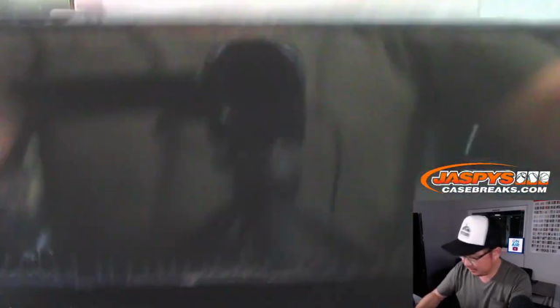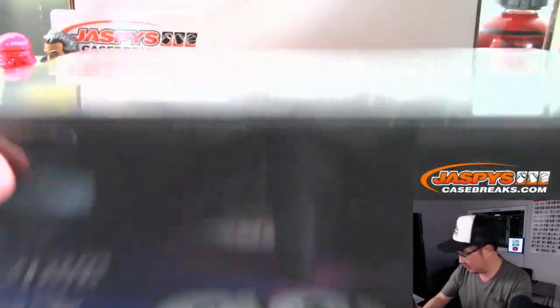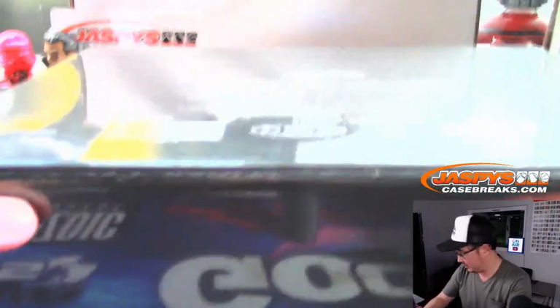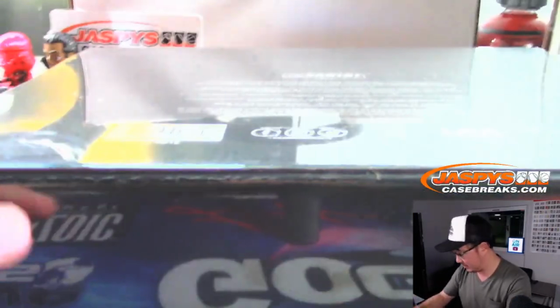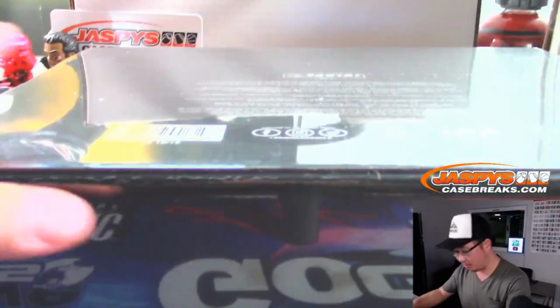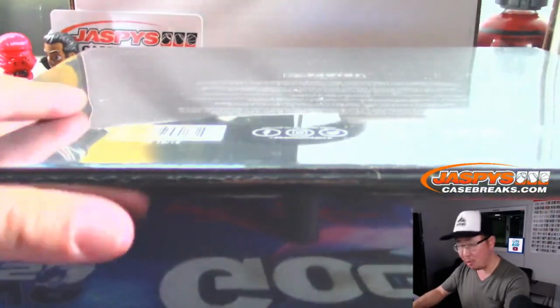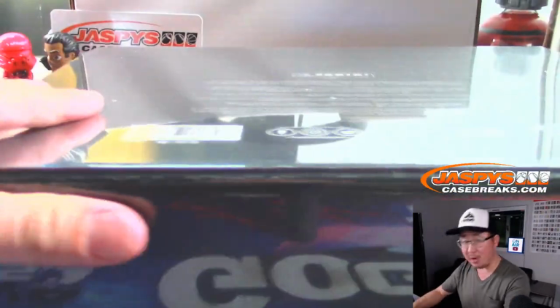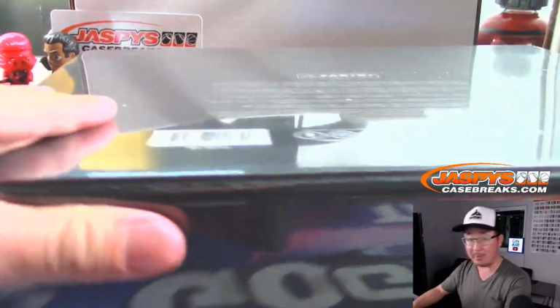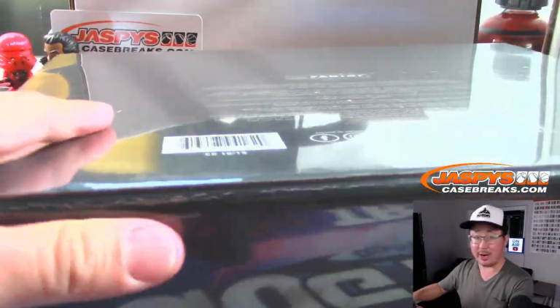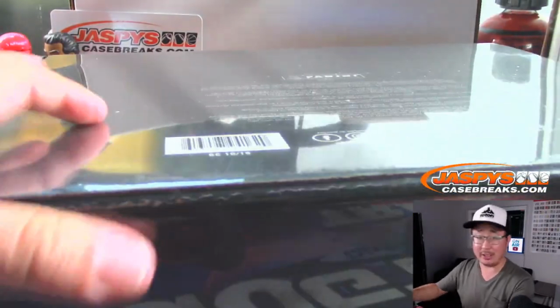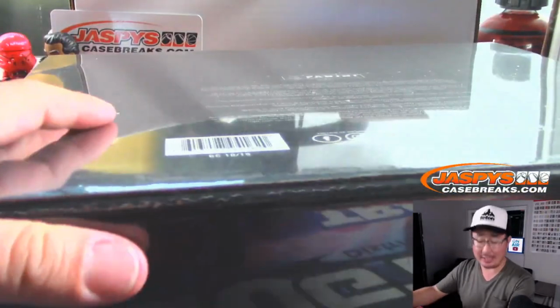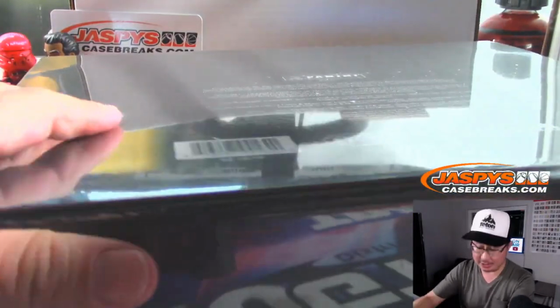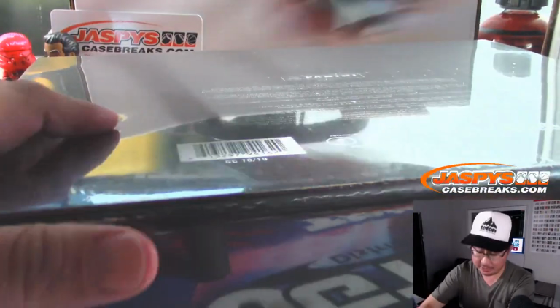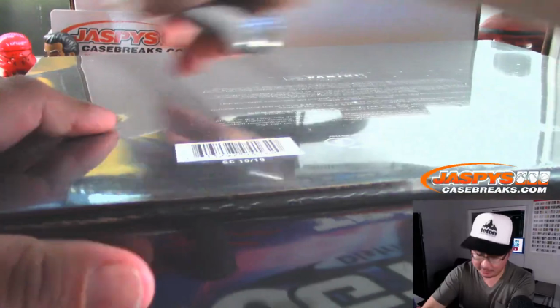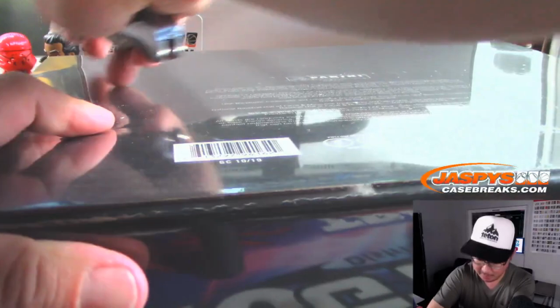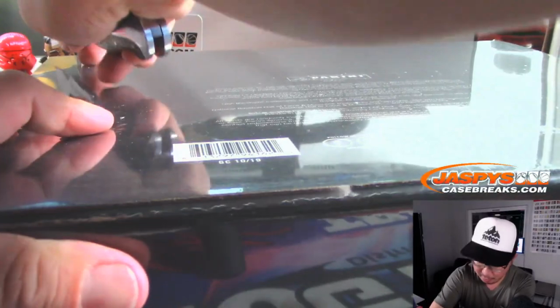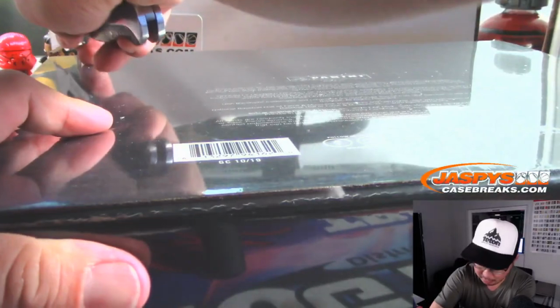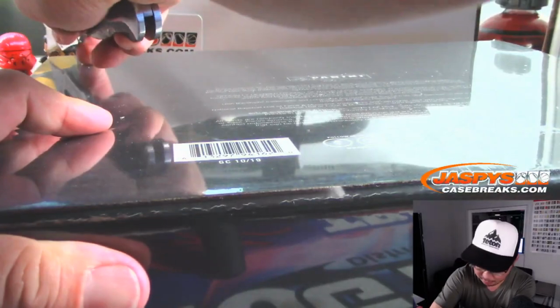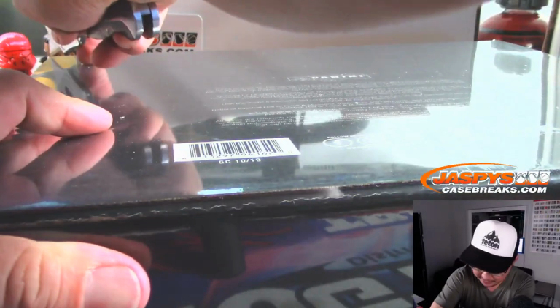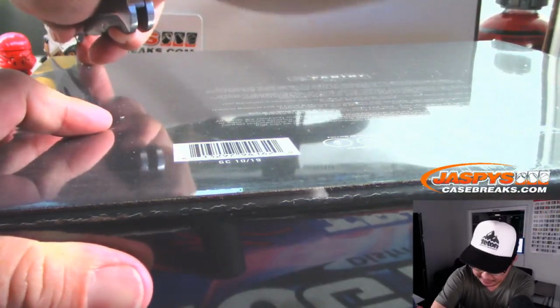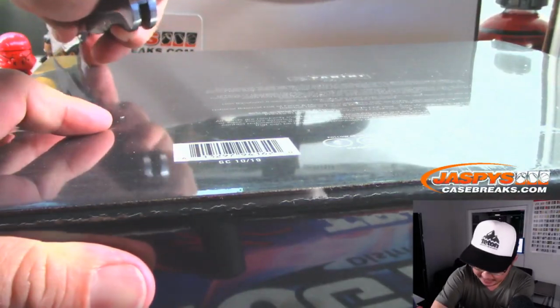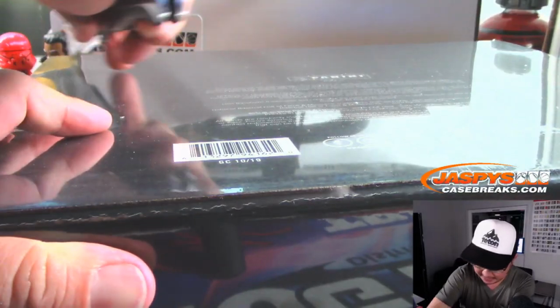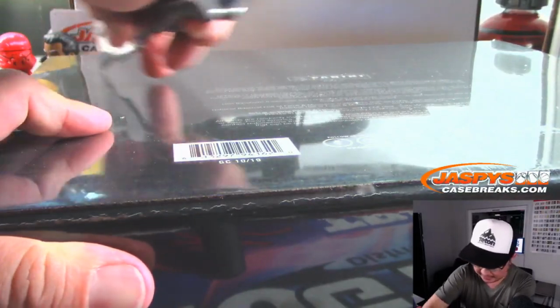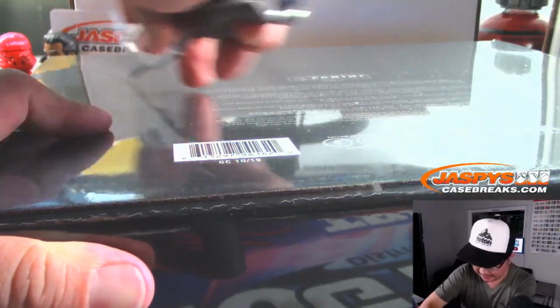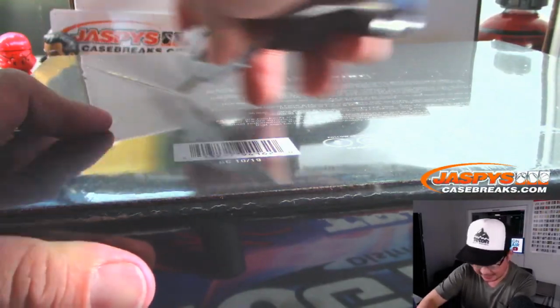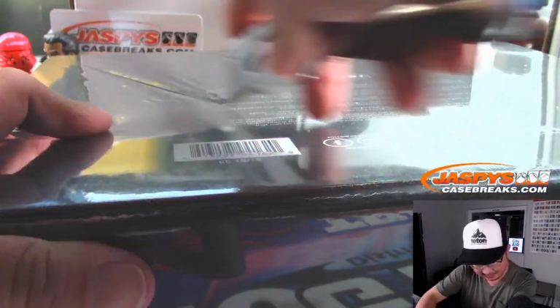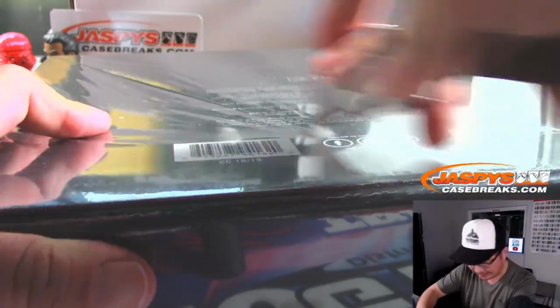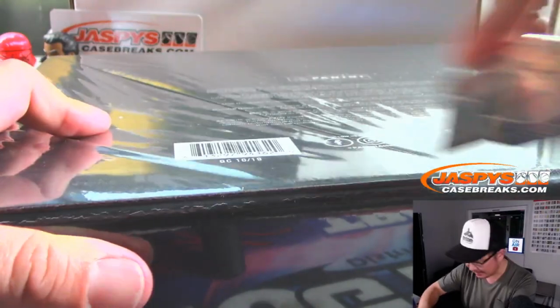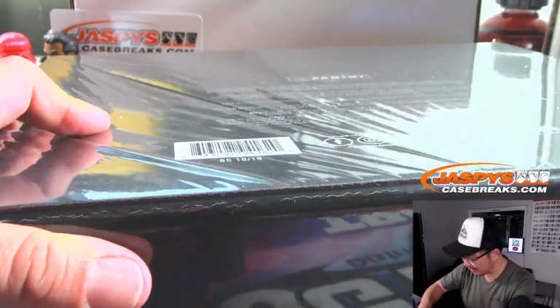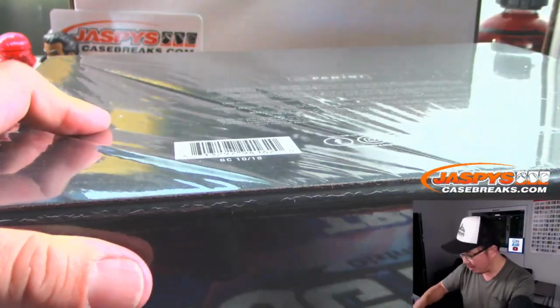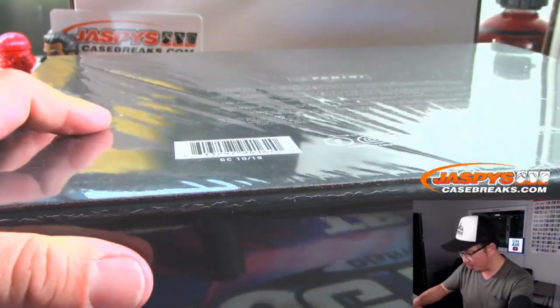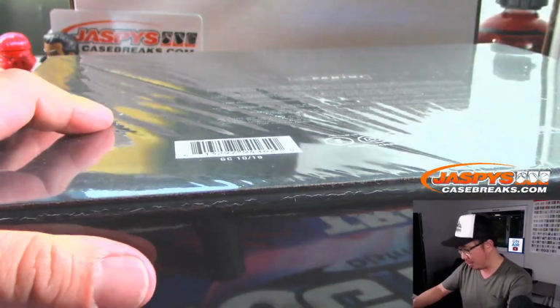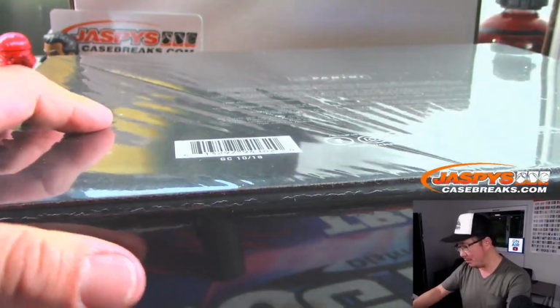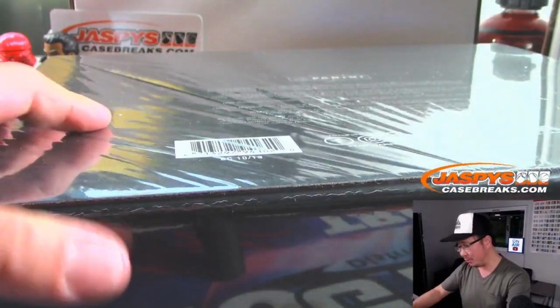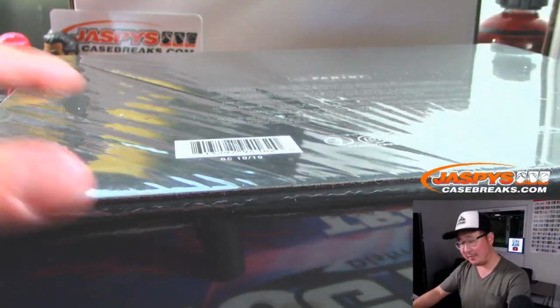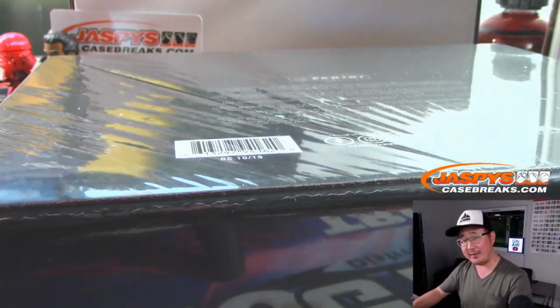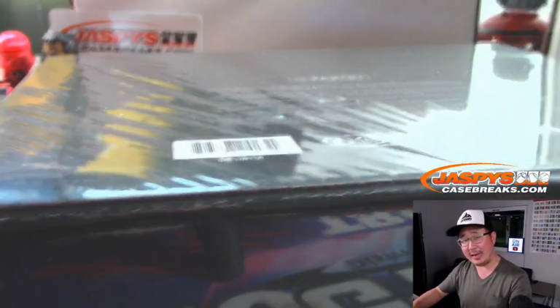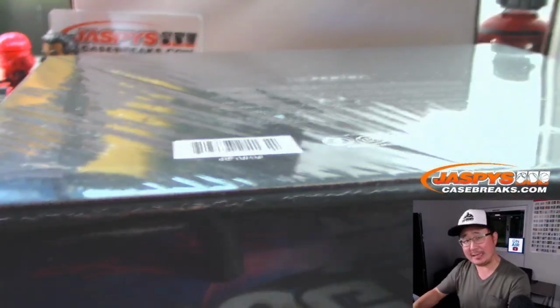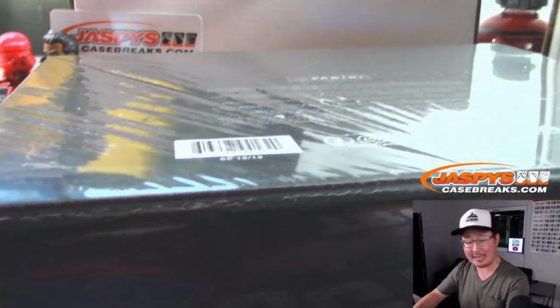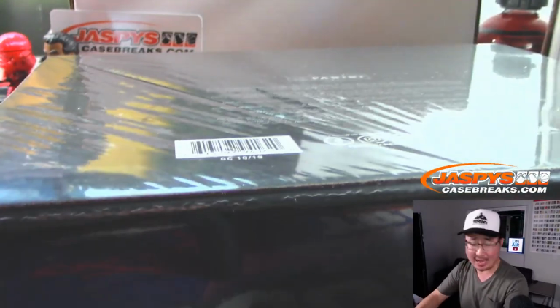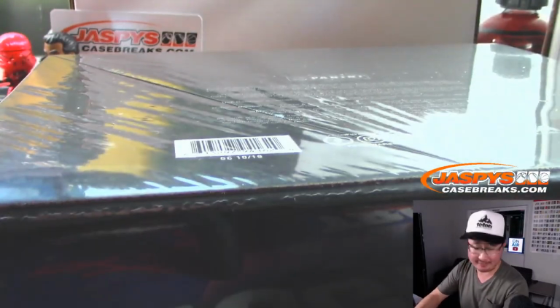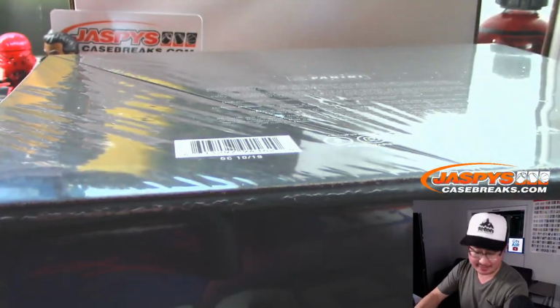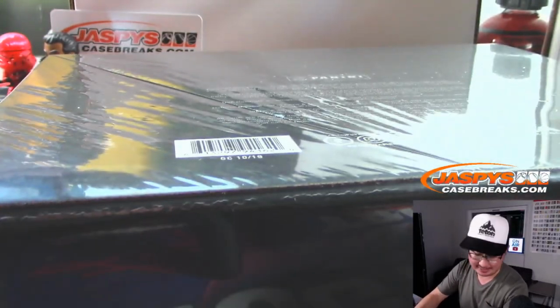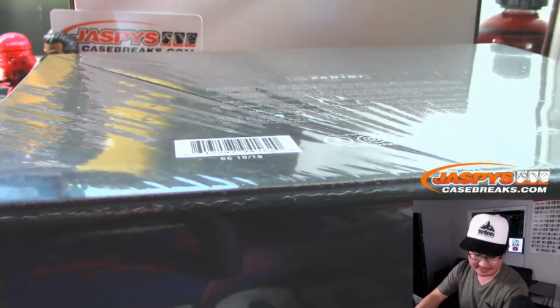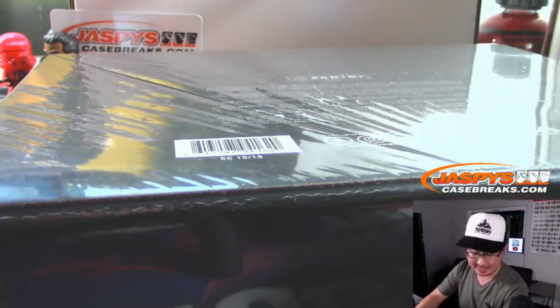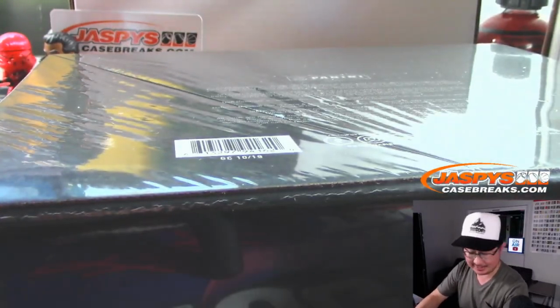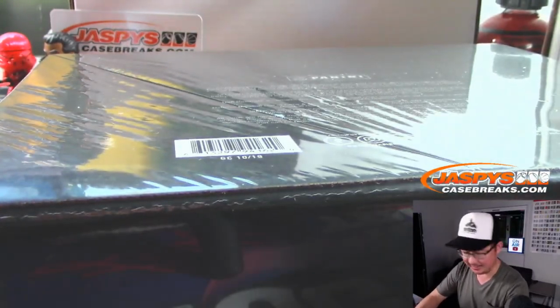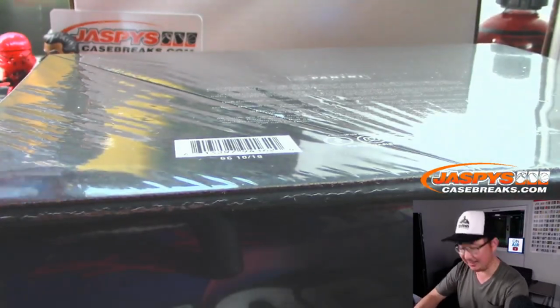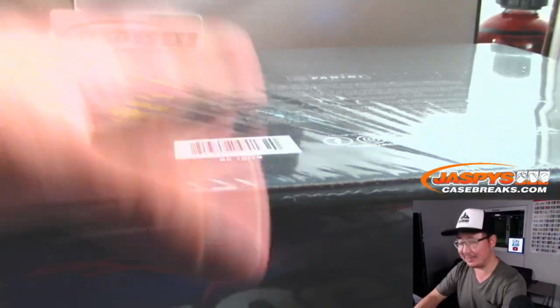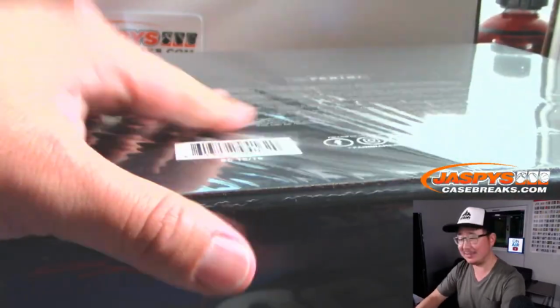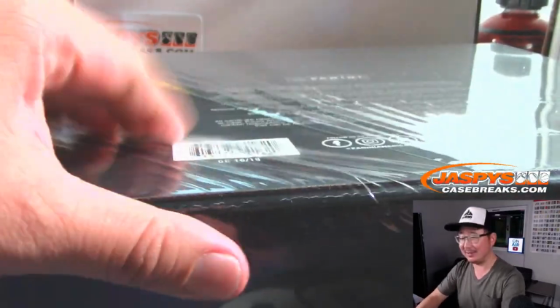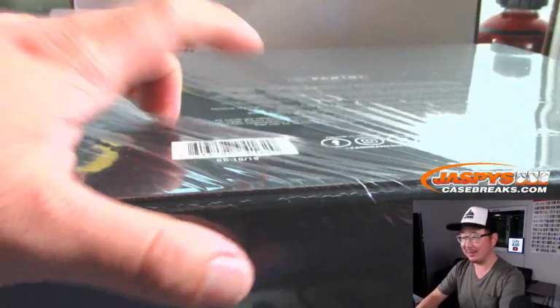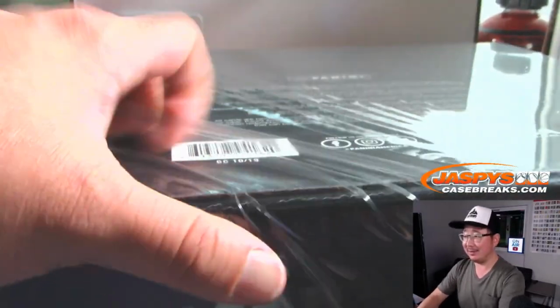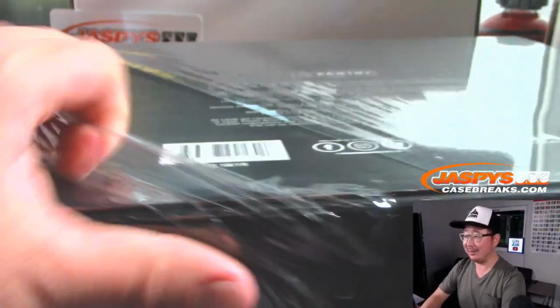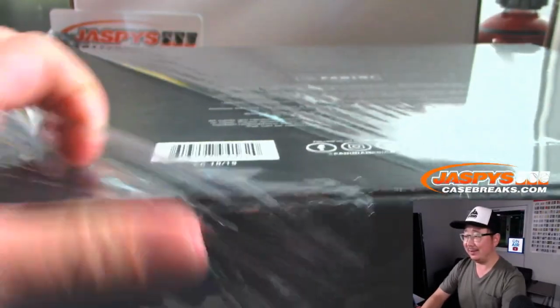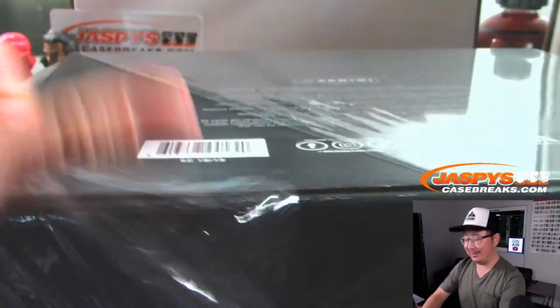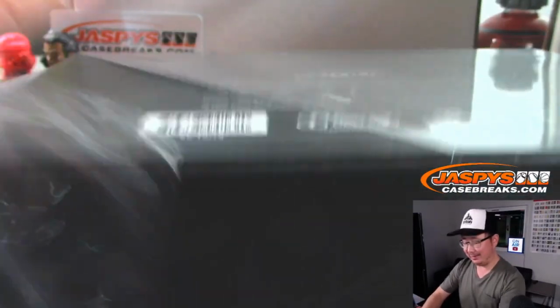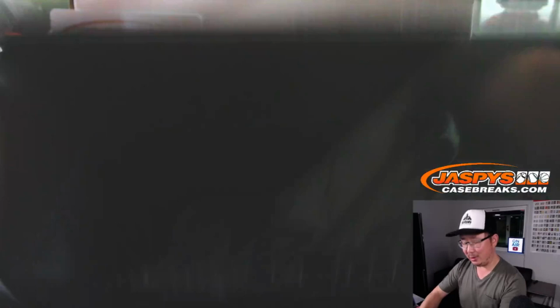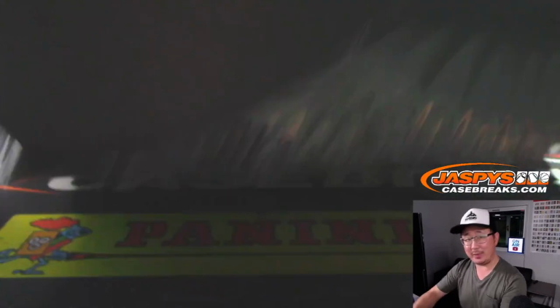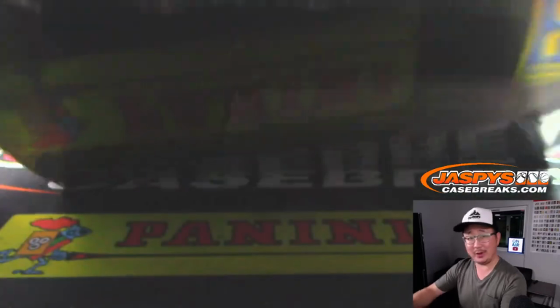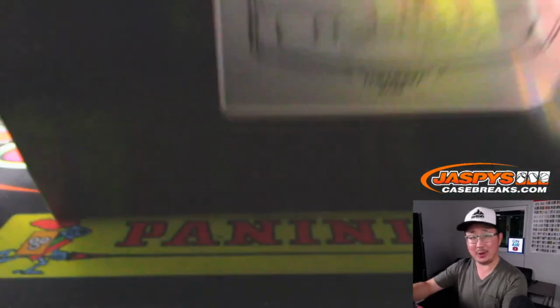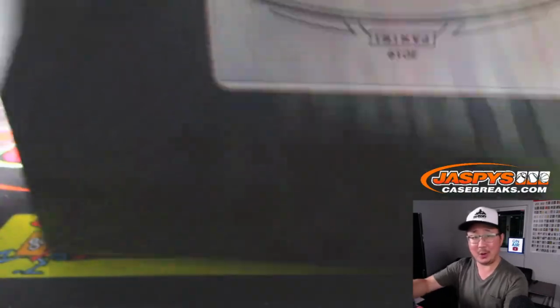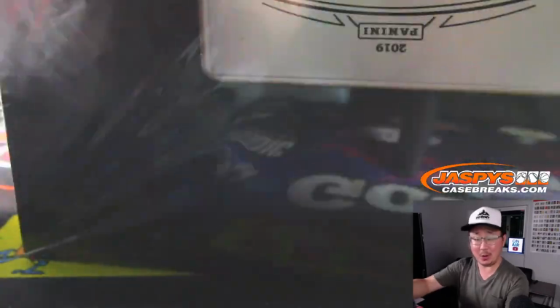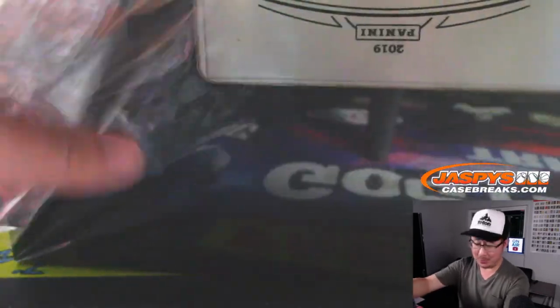It's a grown-up break, ladies and gentlemen. Both briefcases — none of this one briefcase, half case nonsense. Go big or go home.